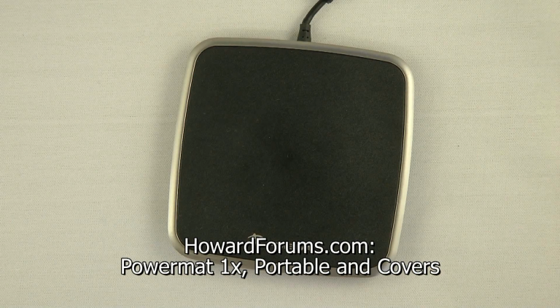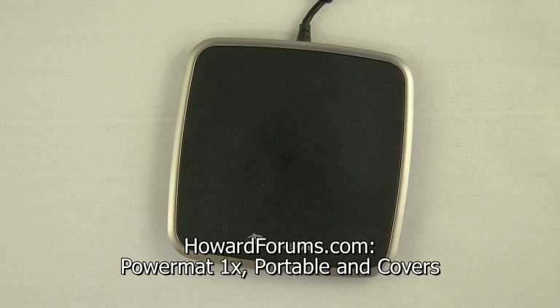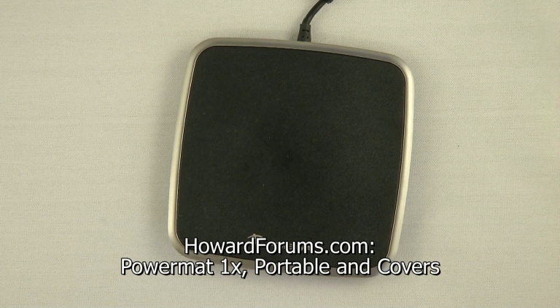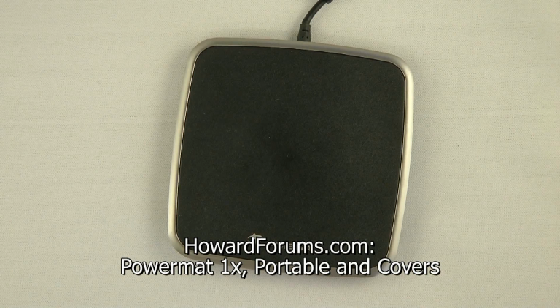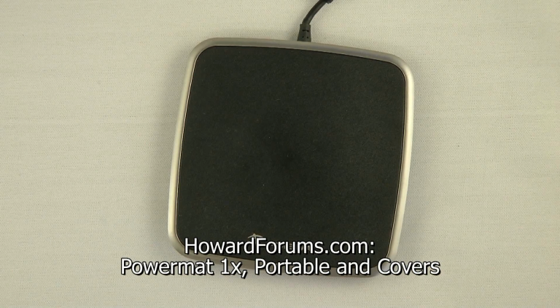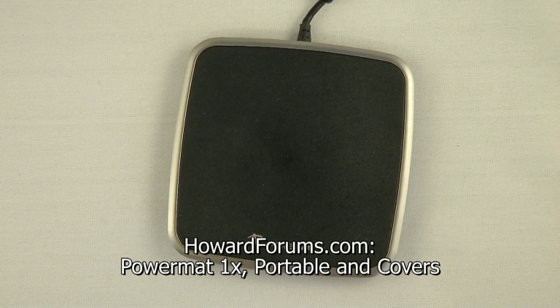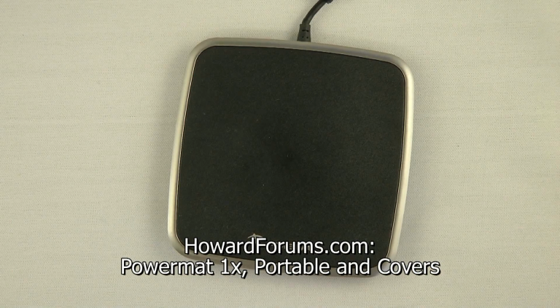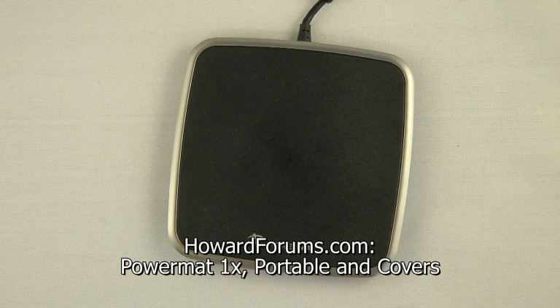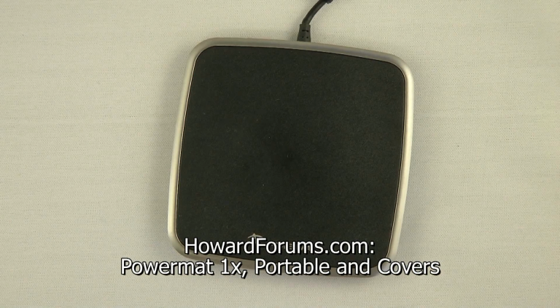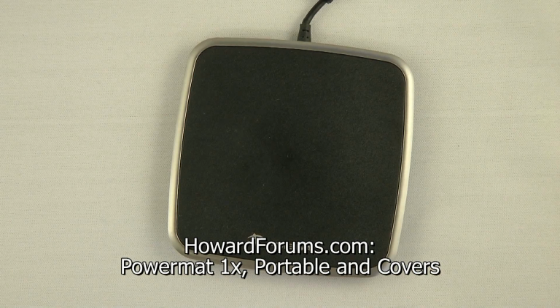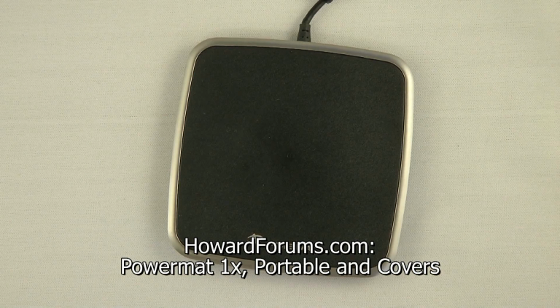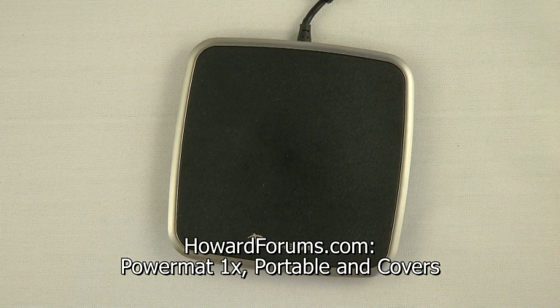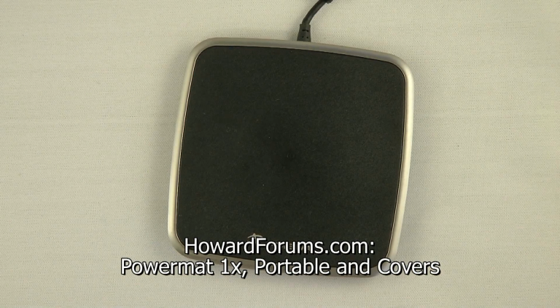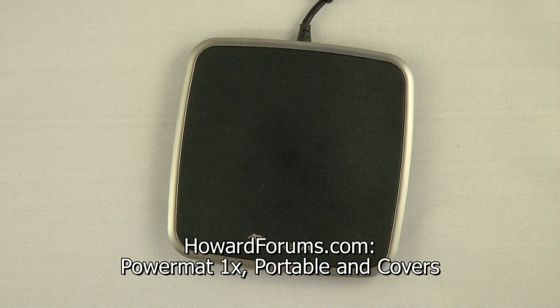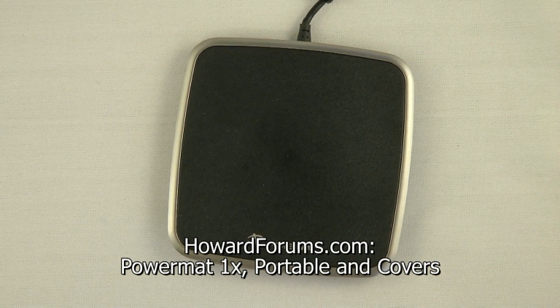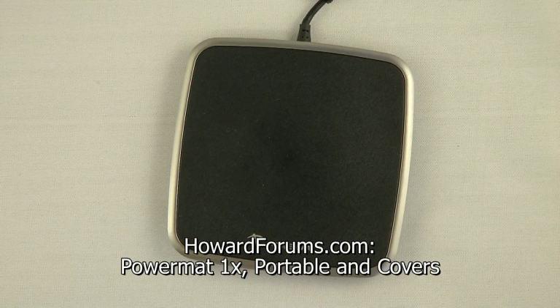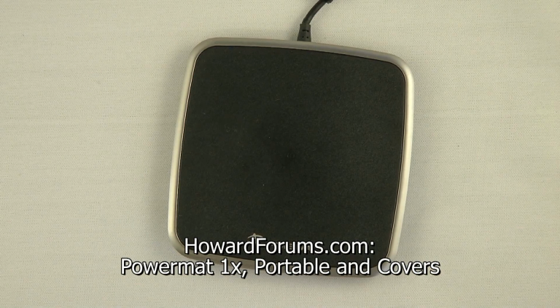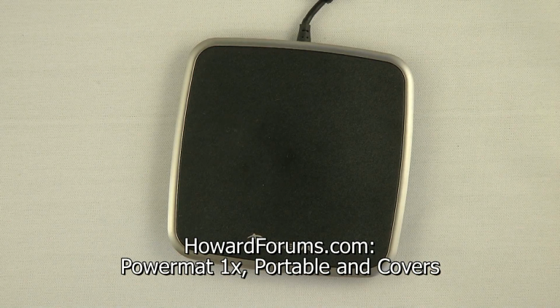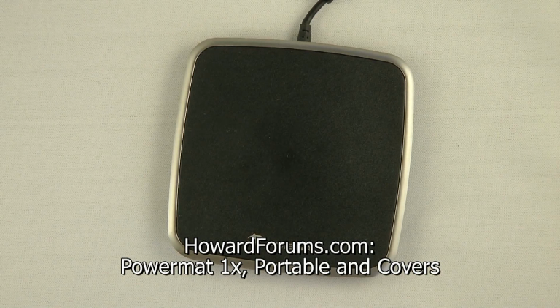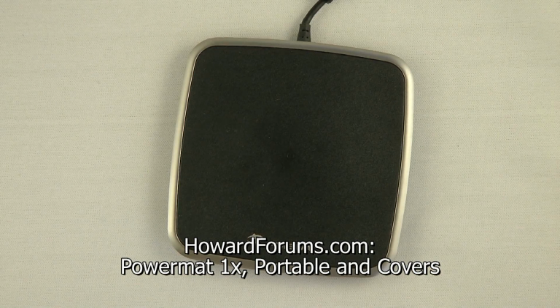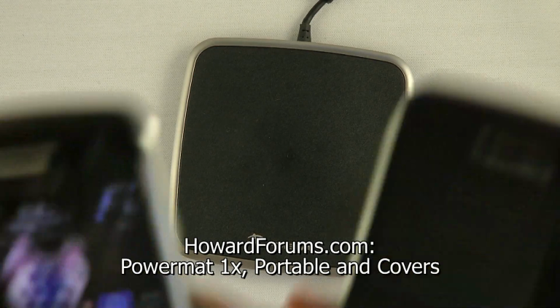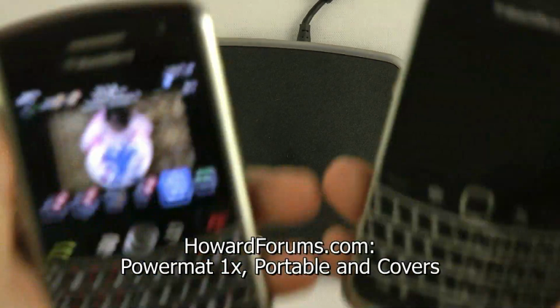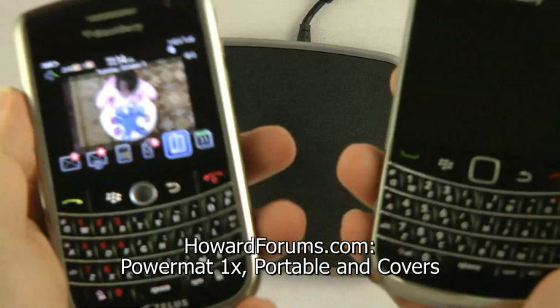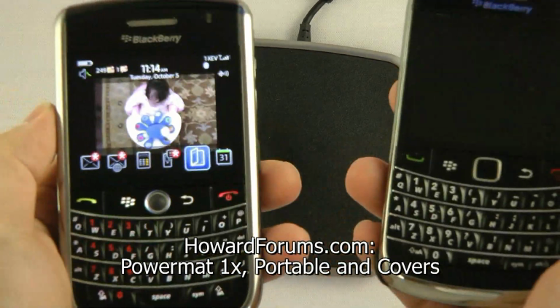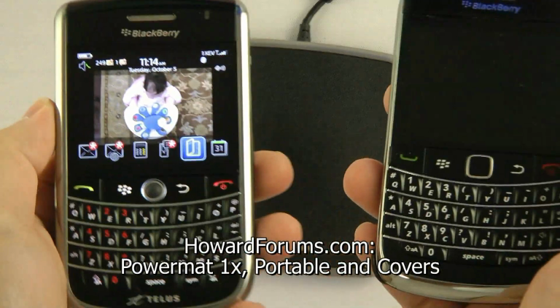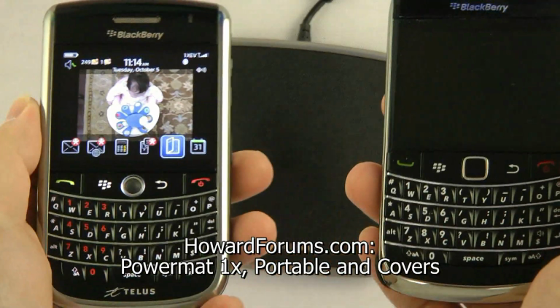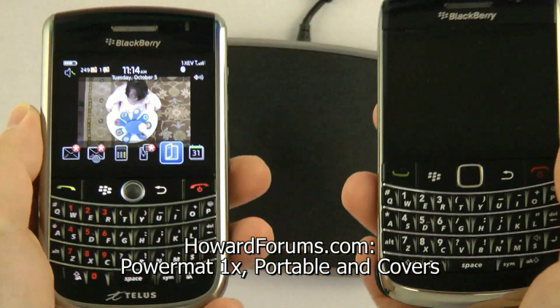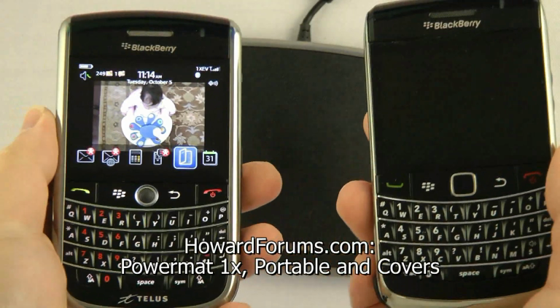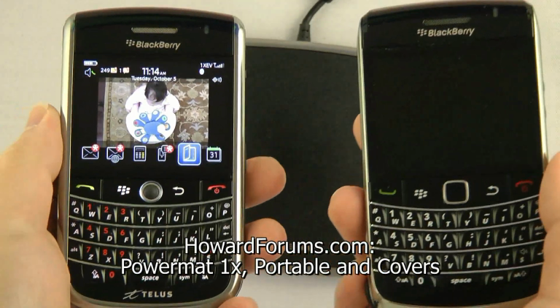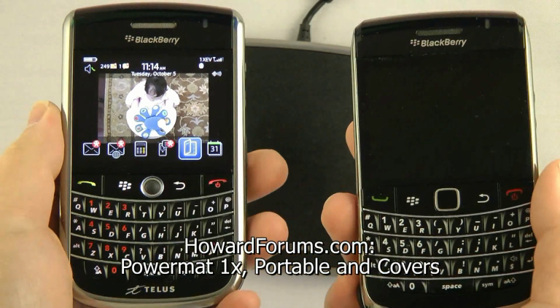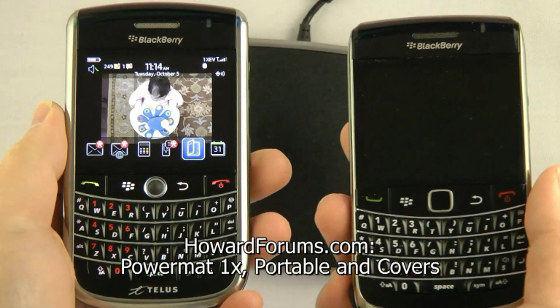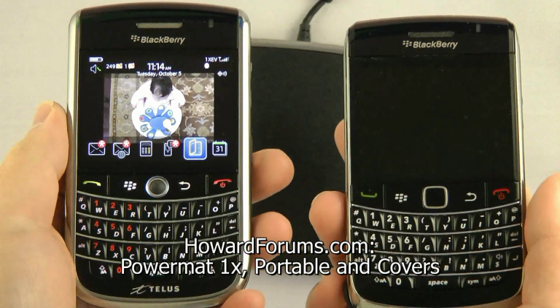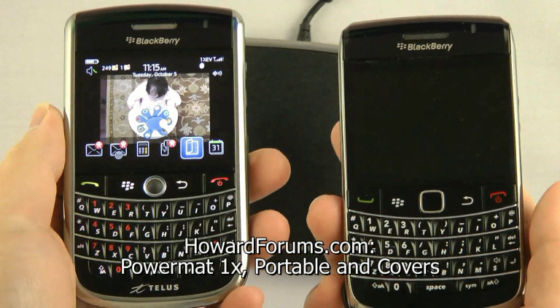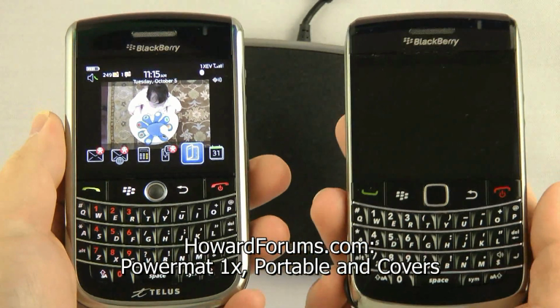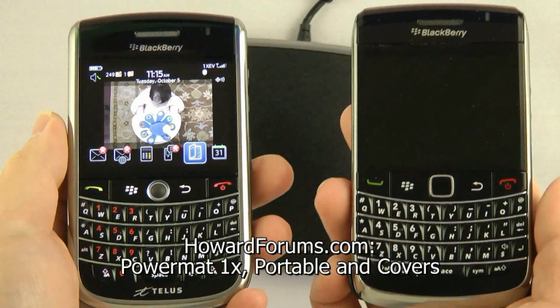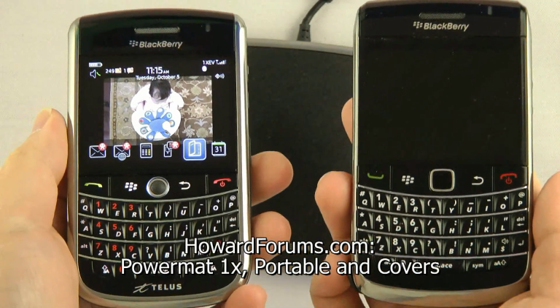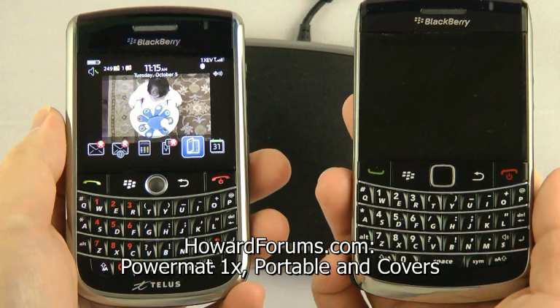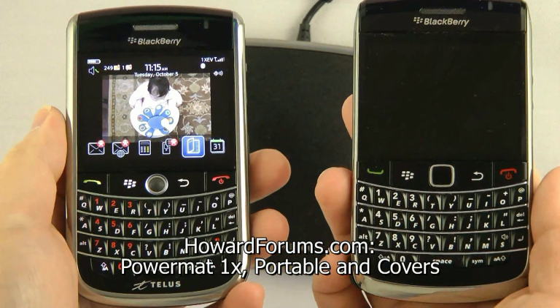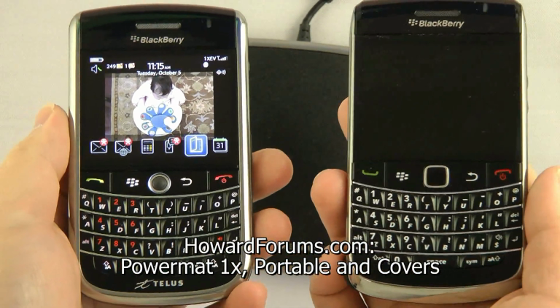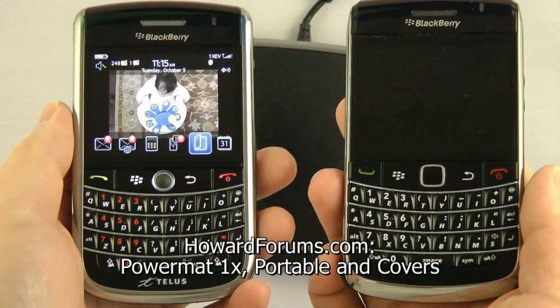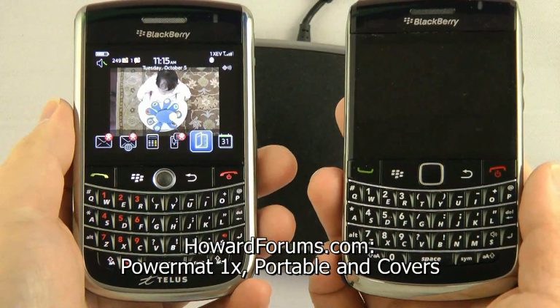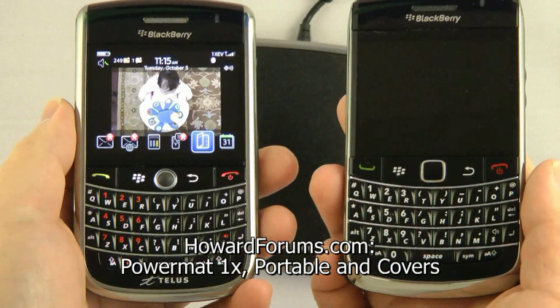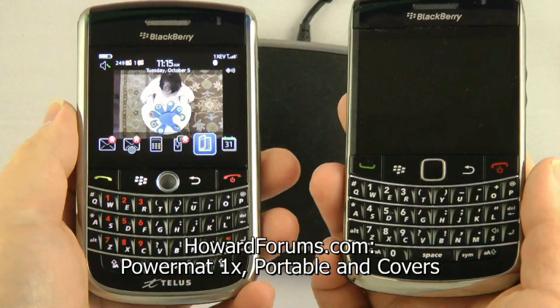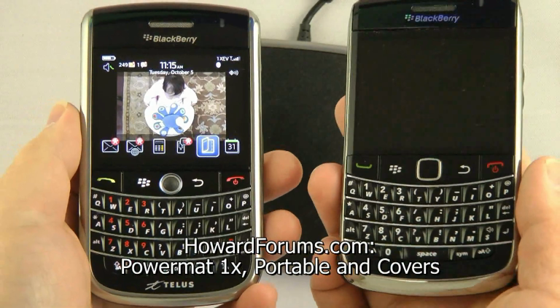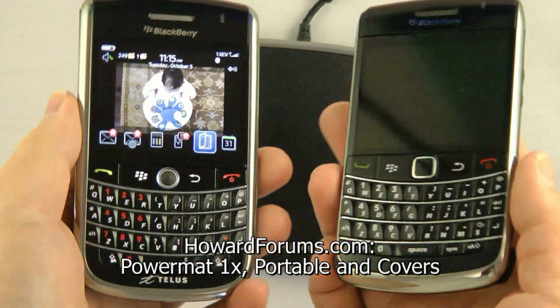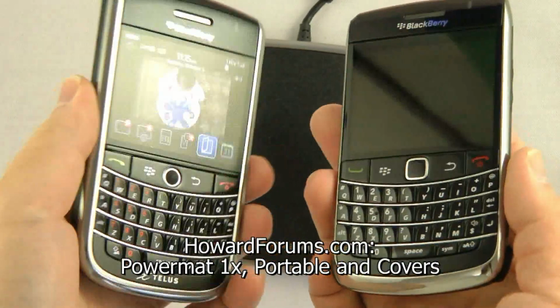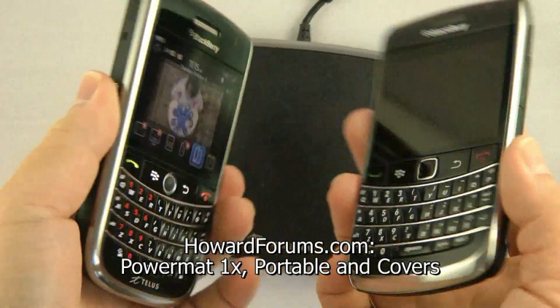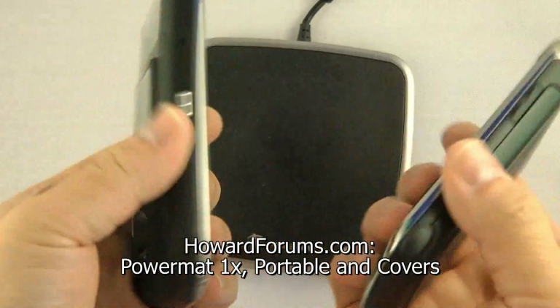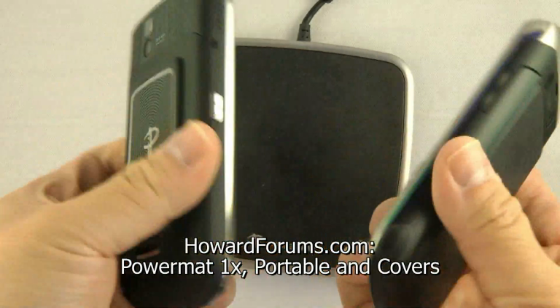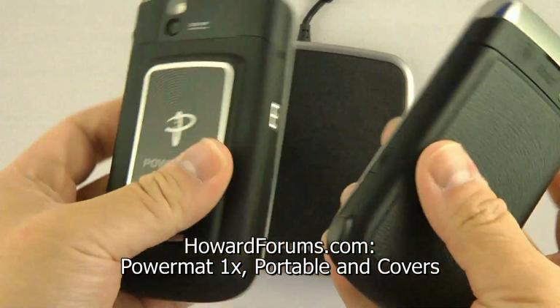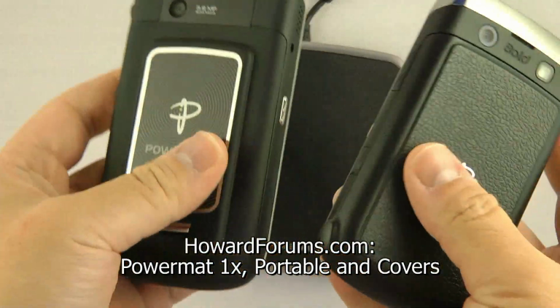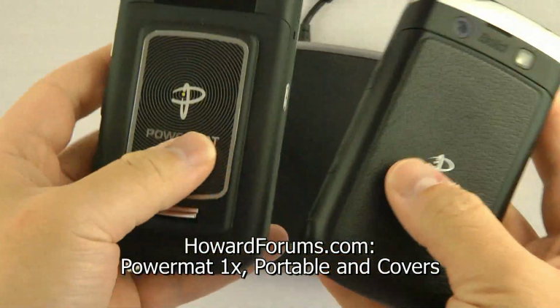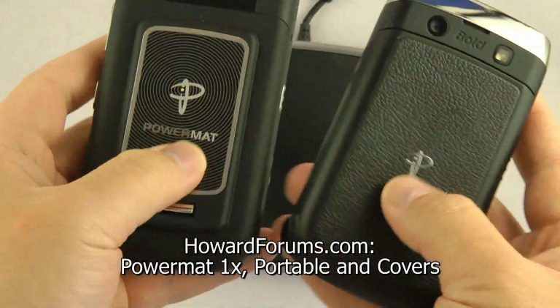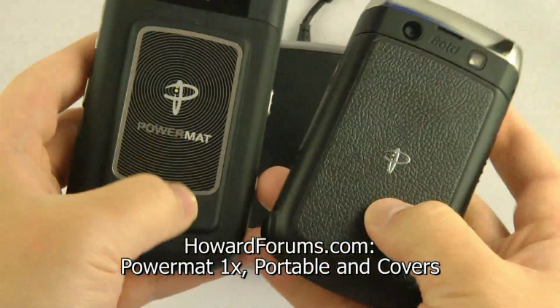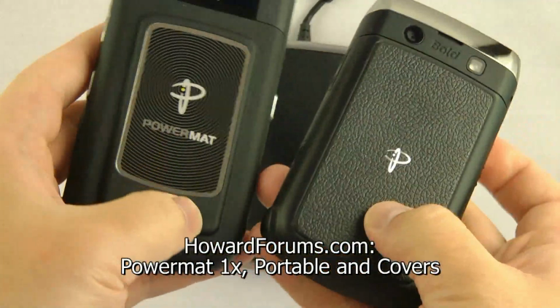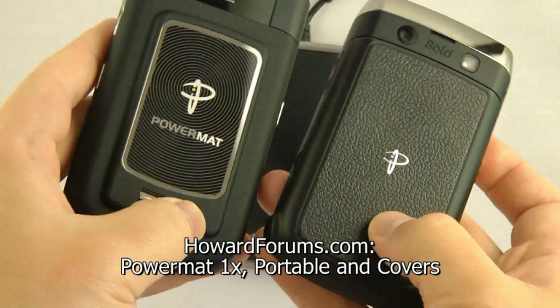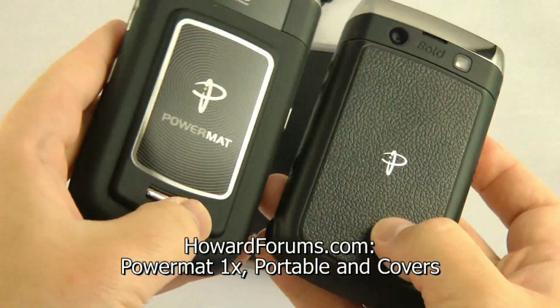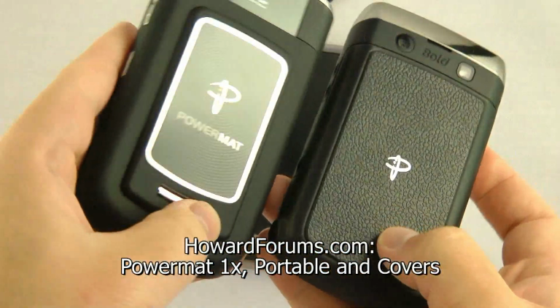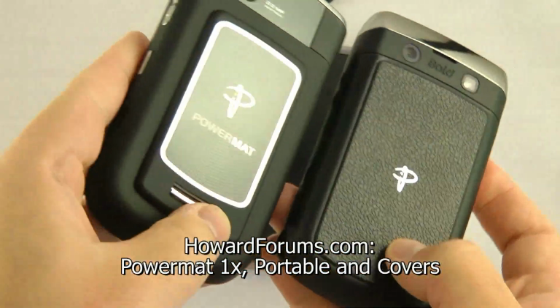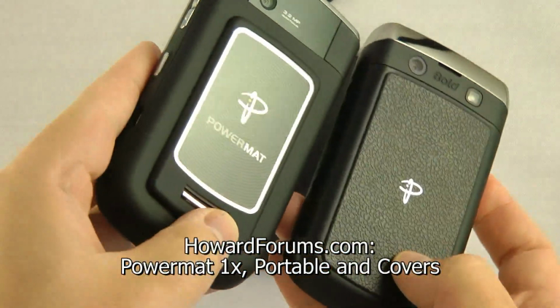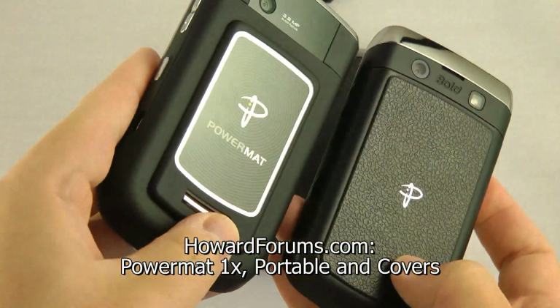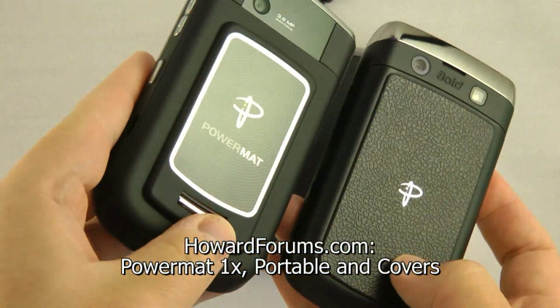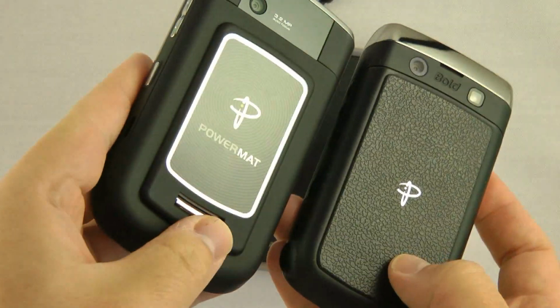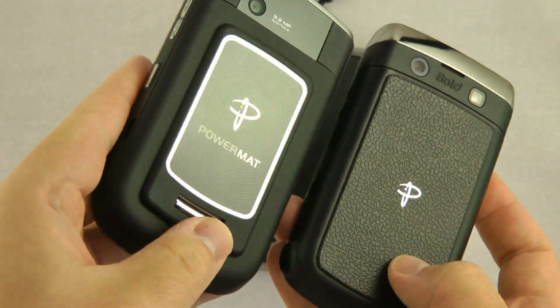Hey, Howard Chui for Howard Forums here. Here's the Powermat 1X and the Powermat covers for the Blackberry Tour and the Bold 9700.